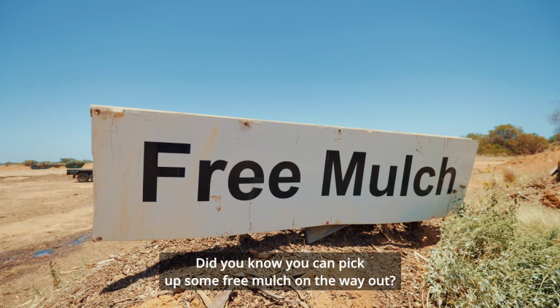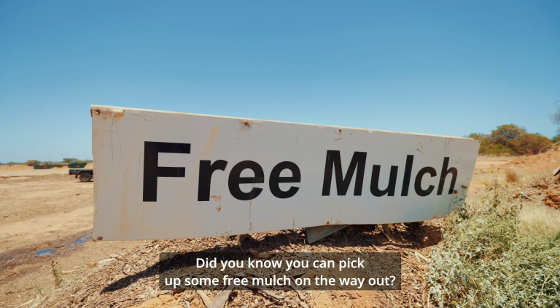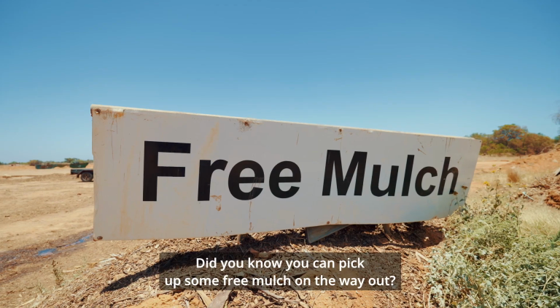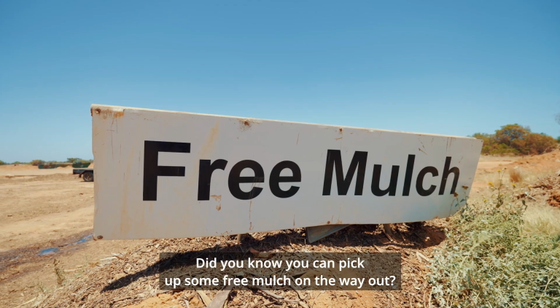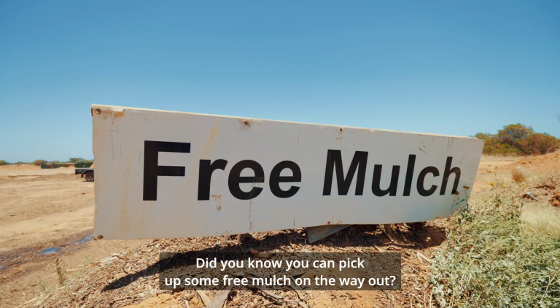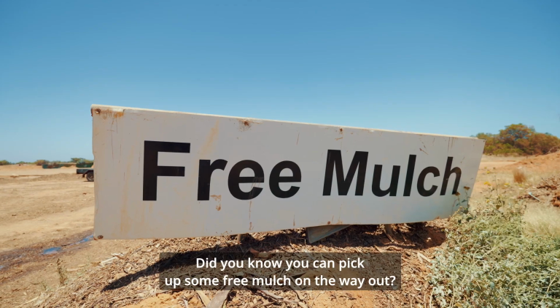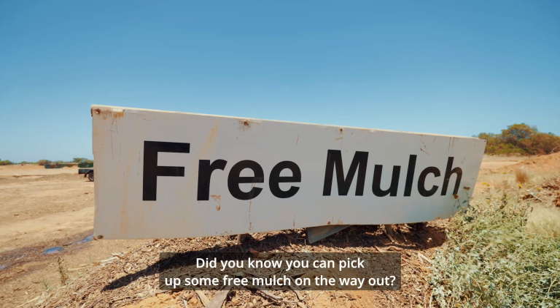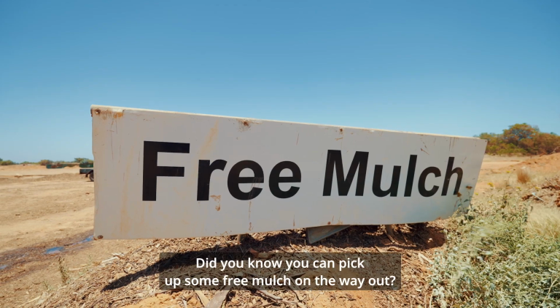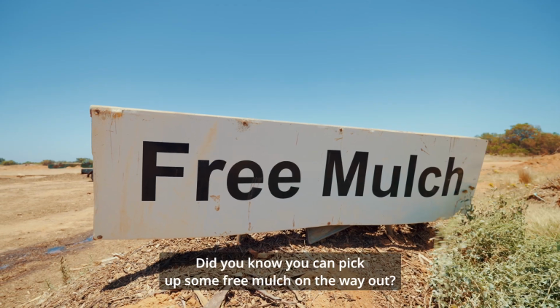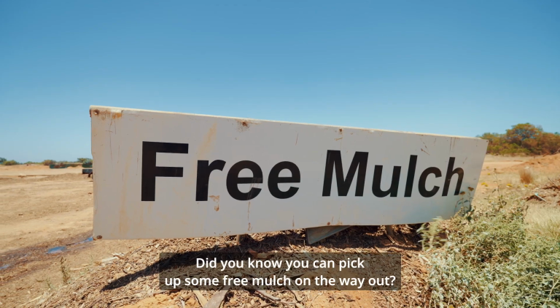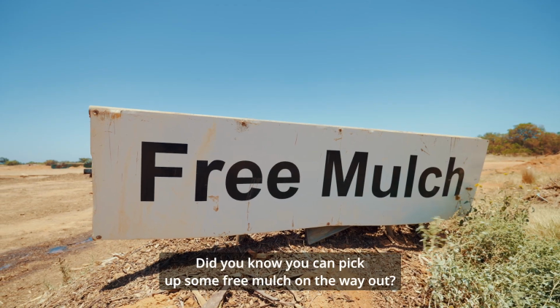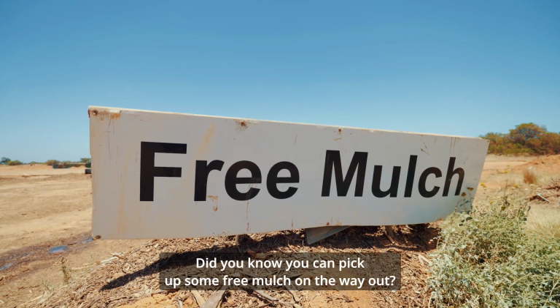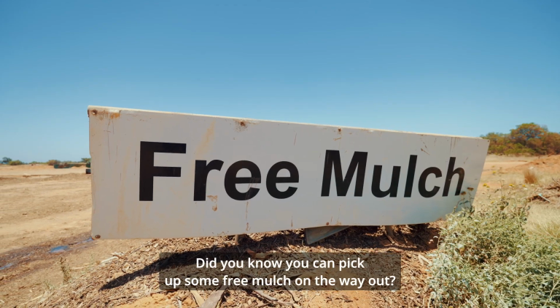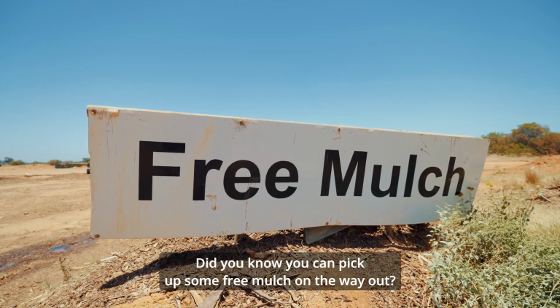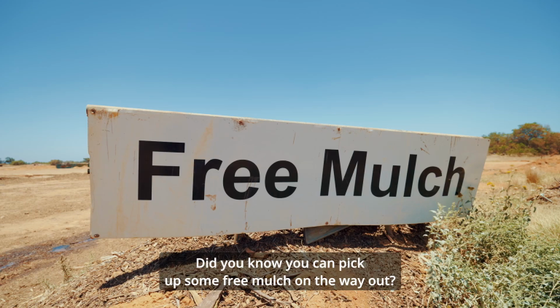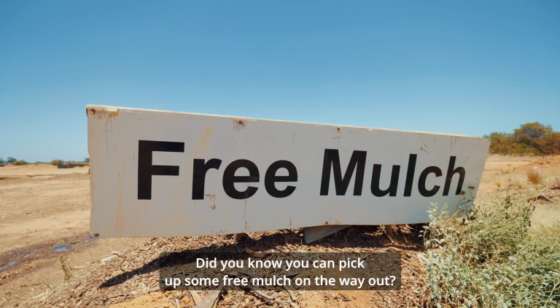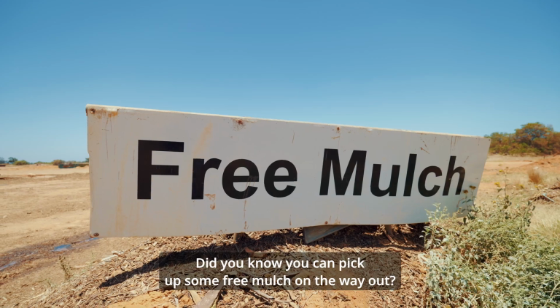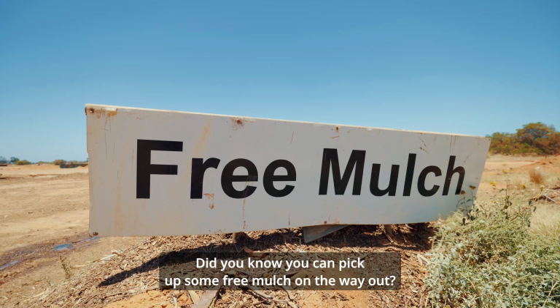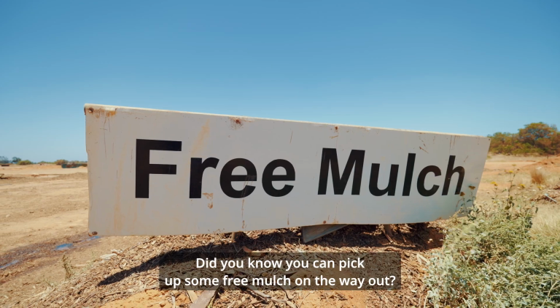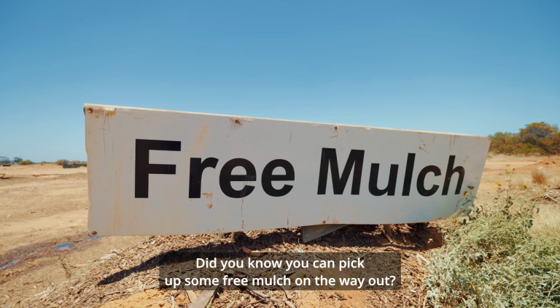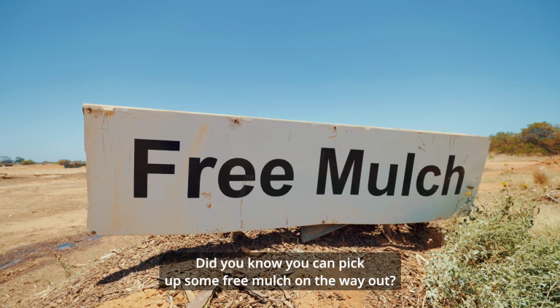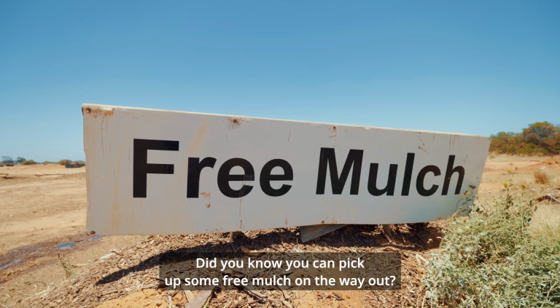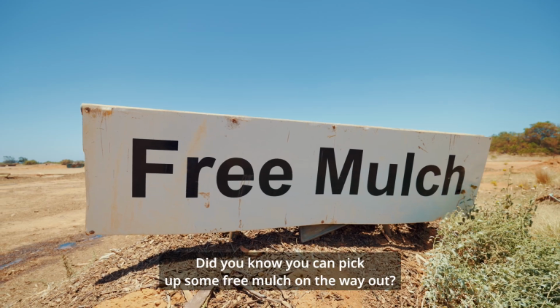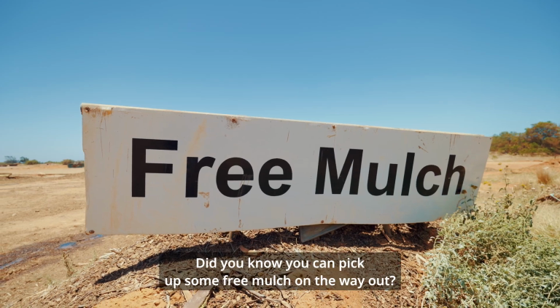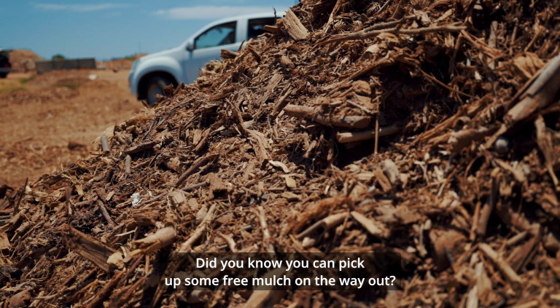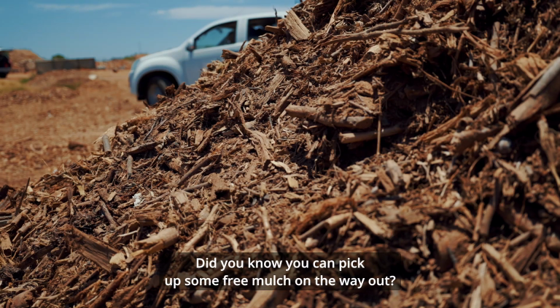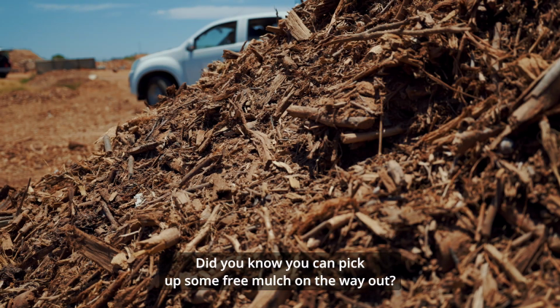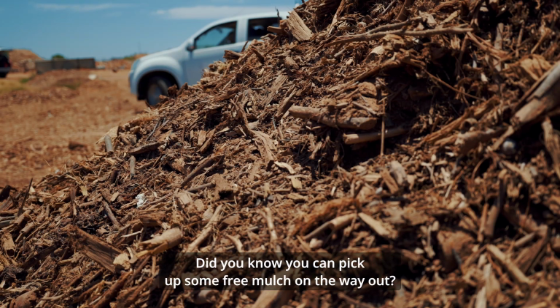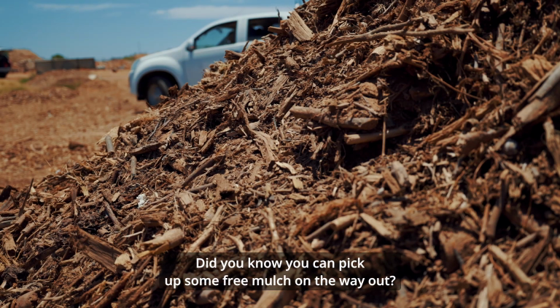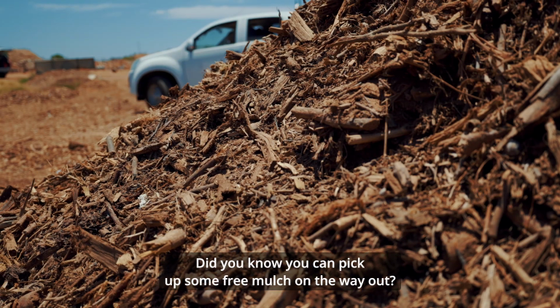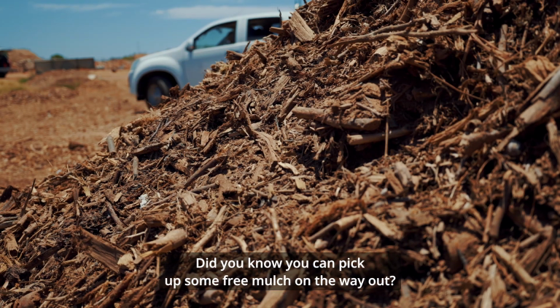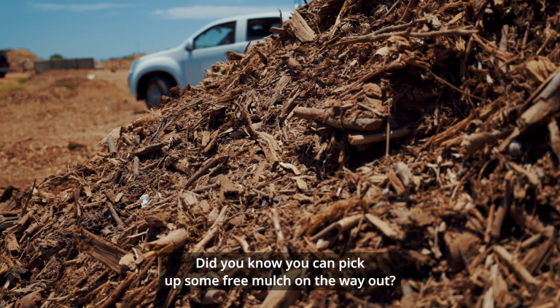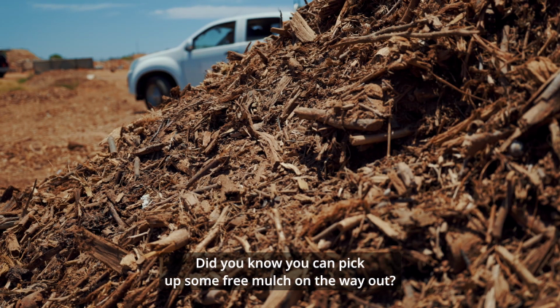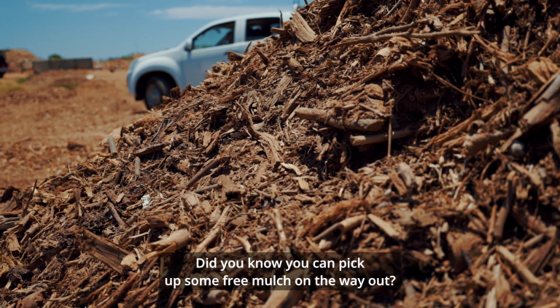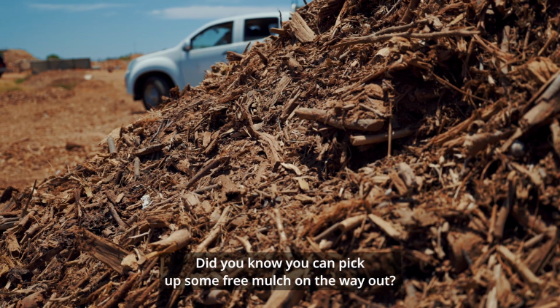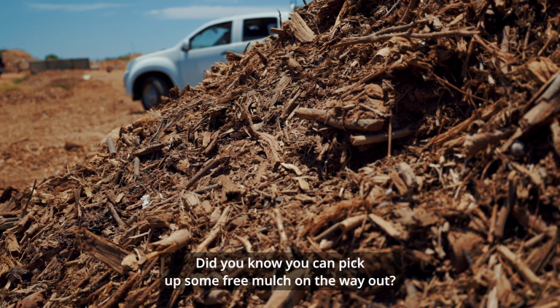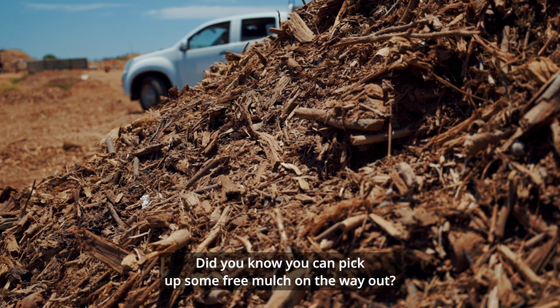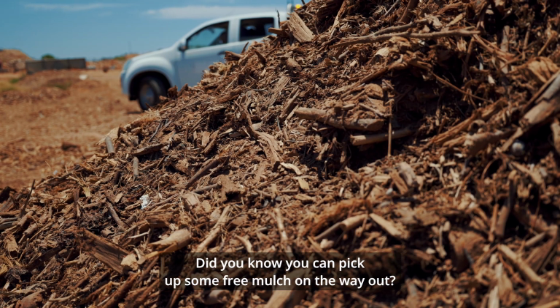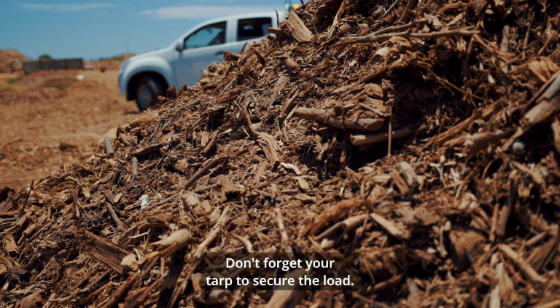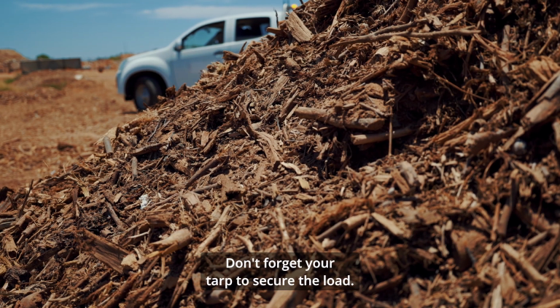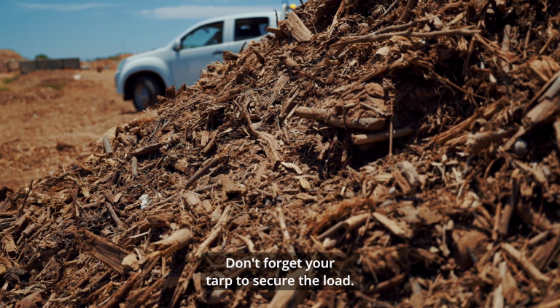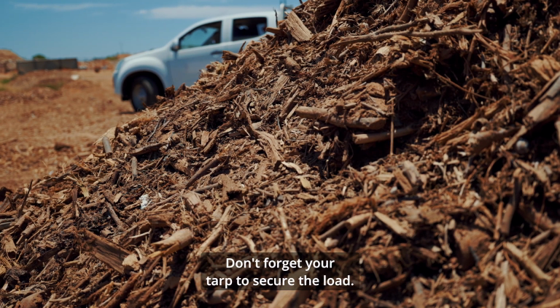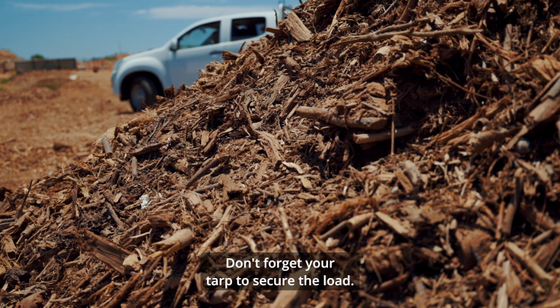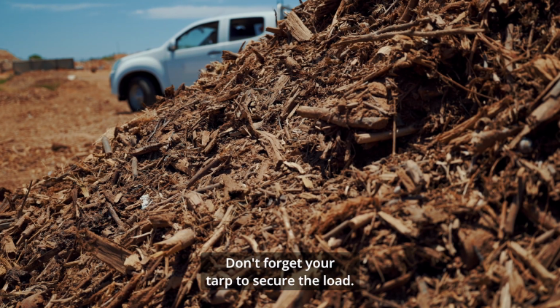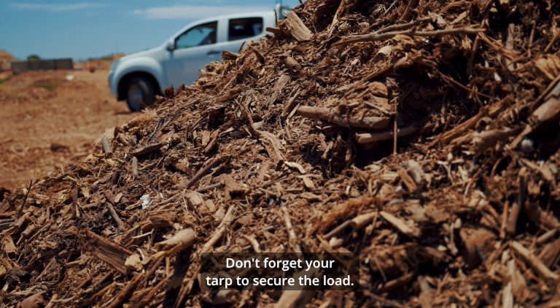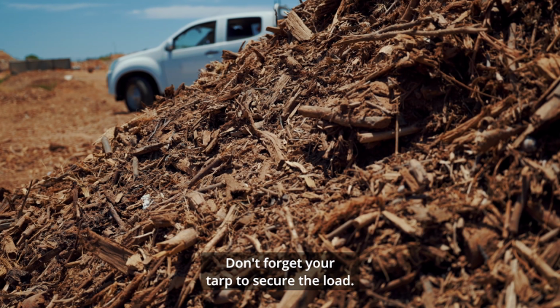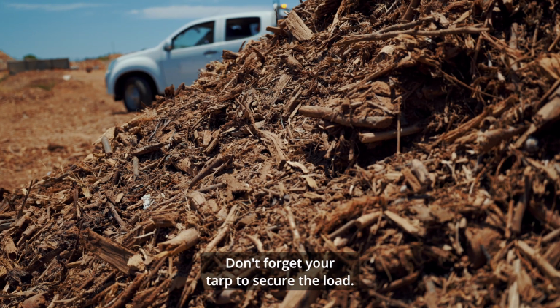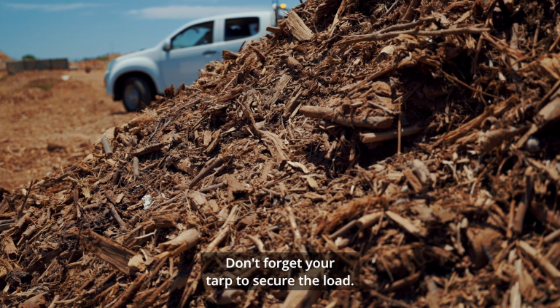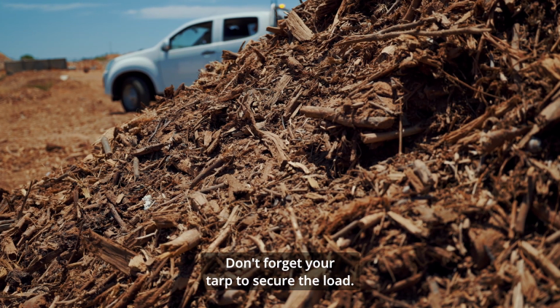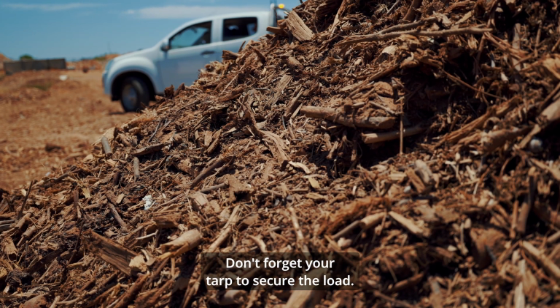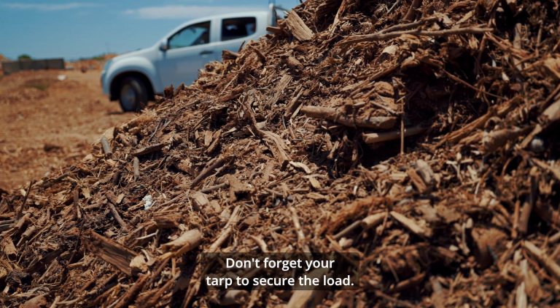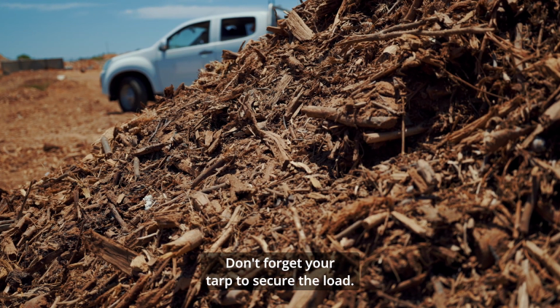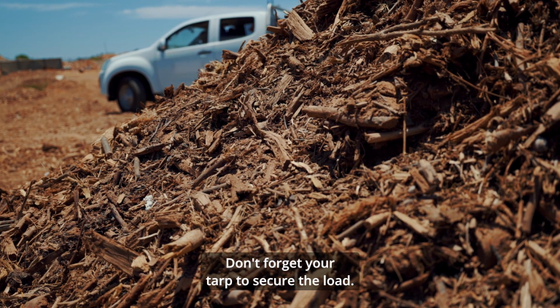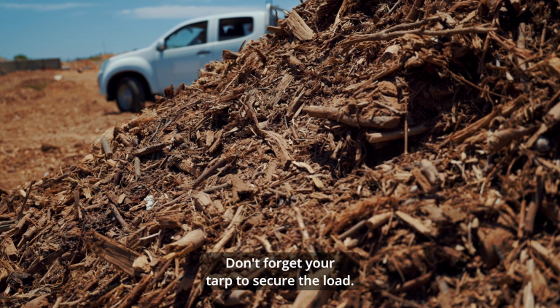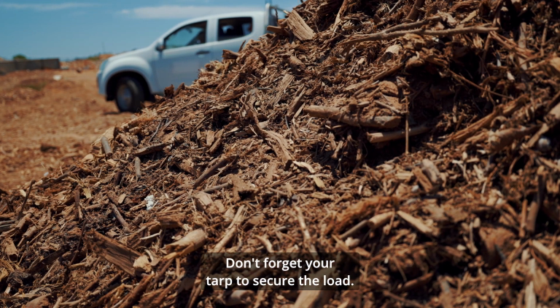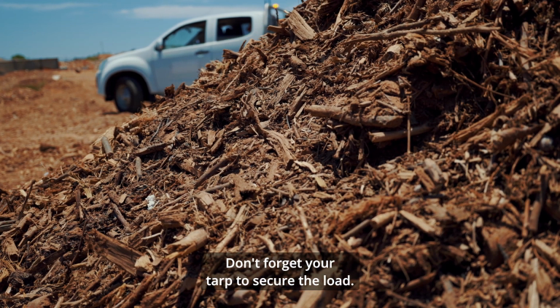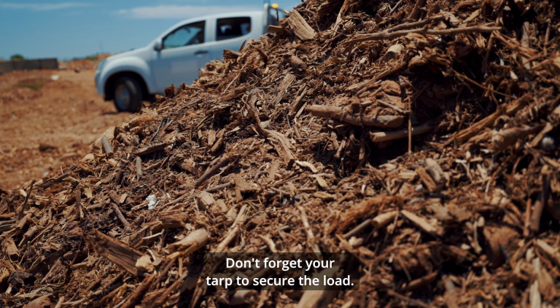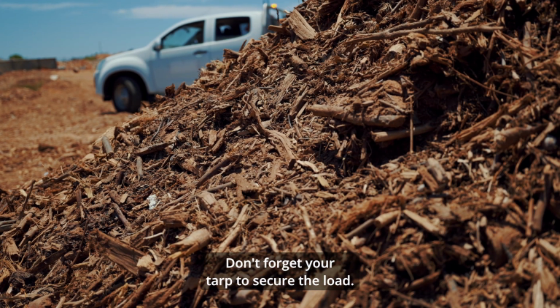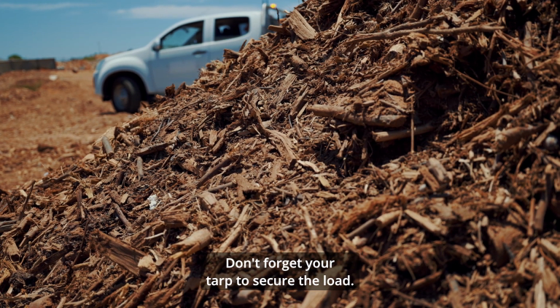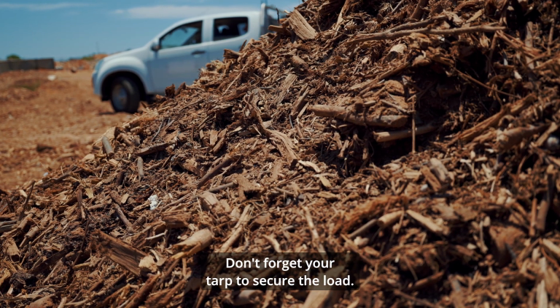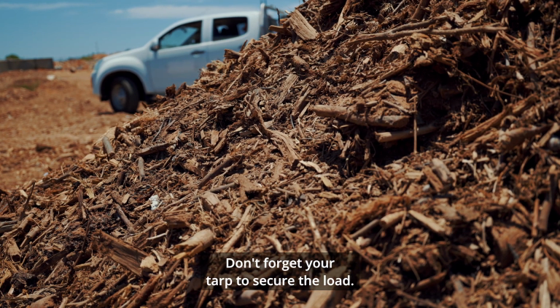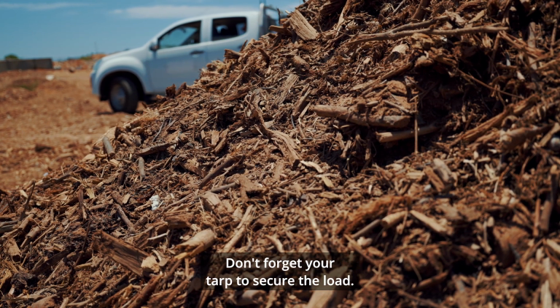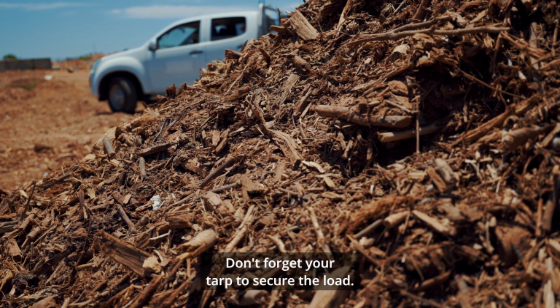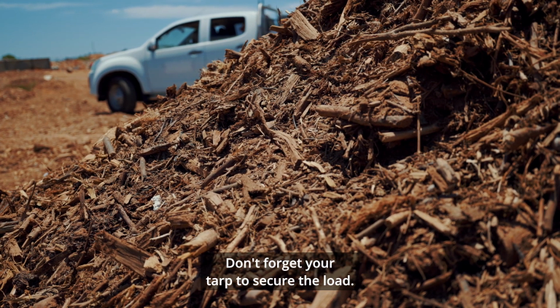Did you know you can pick up some free mulch on the way out? Don't forget your tarp to secure the load.